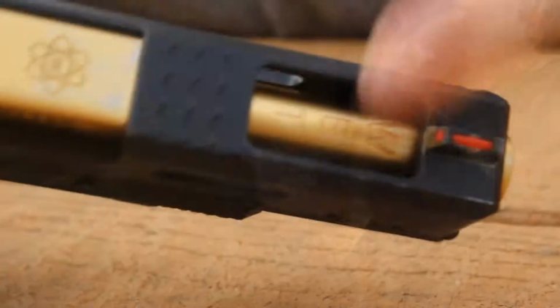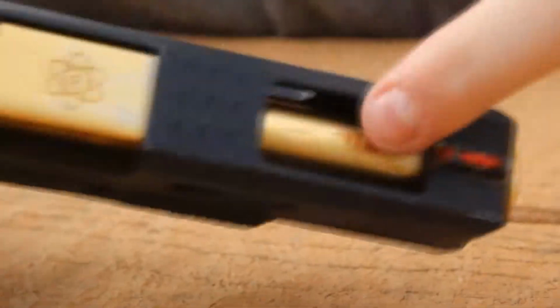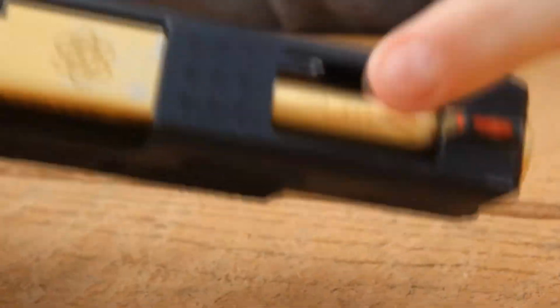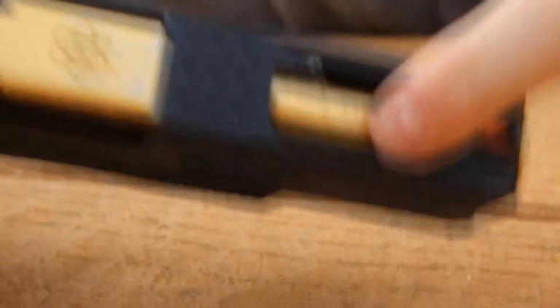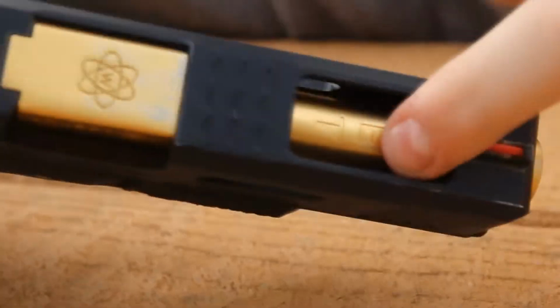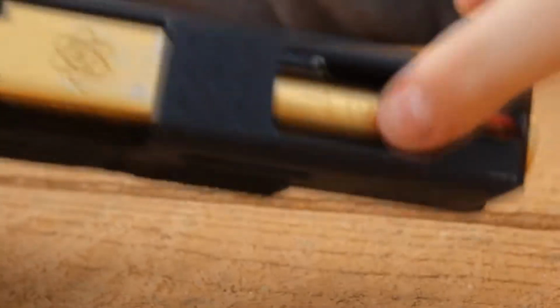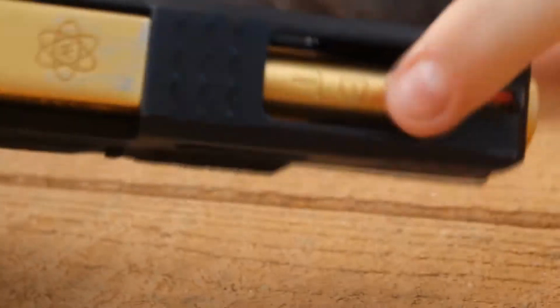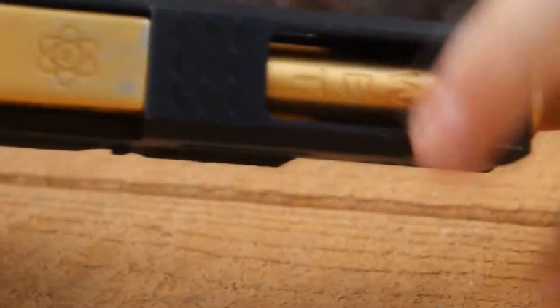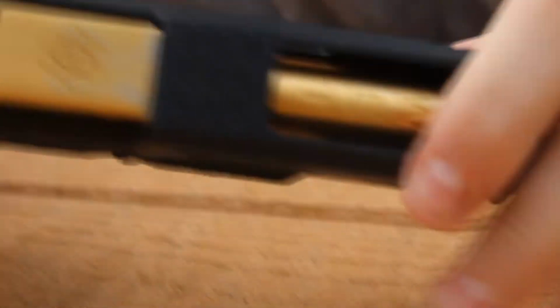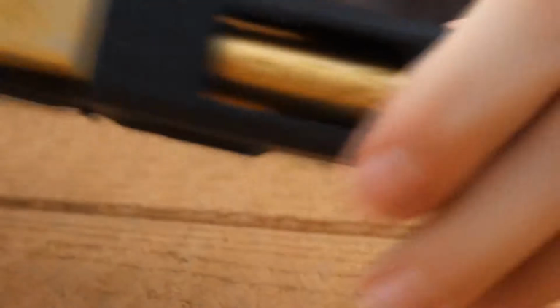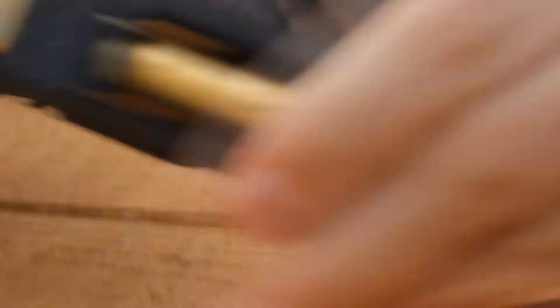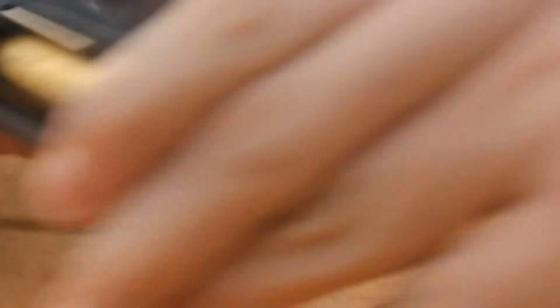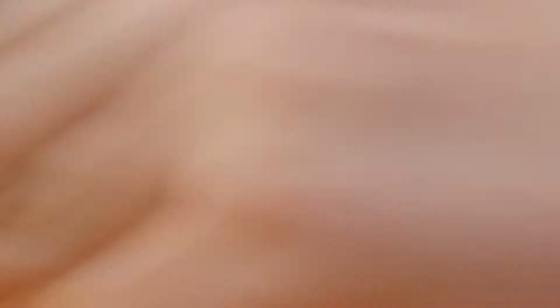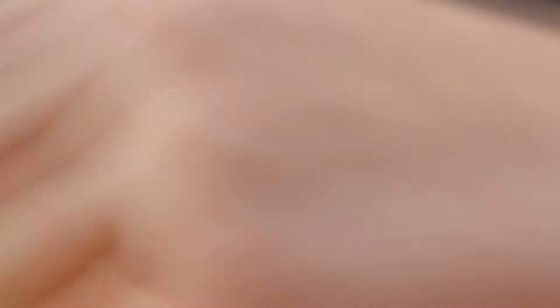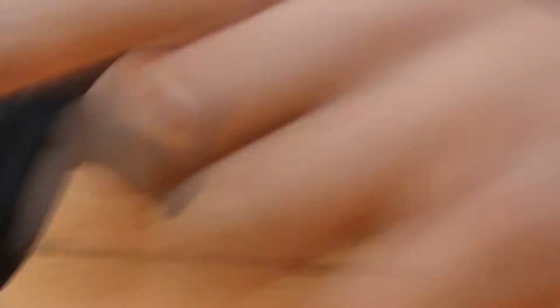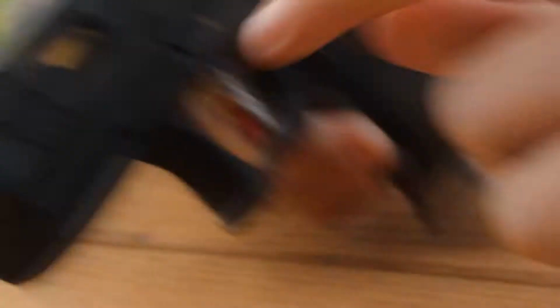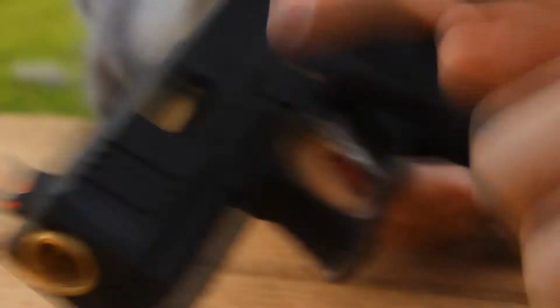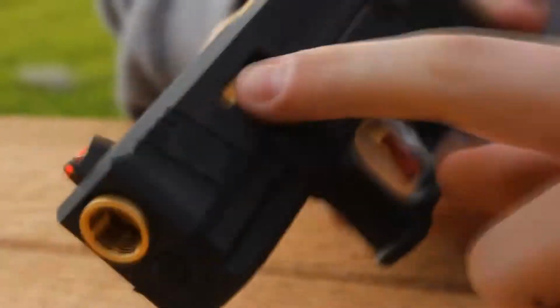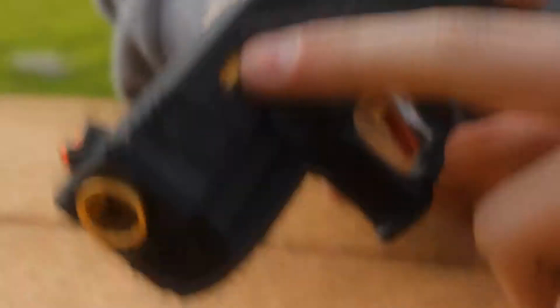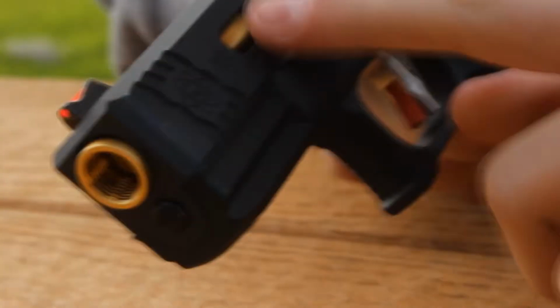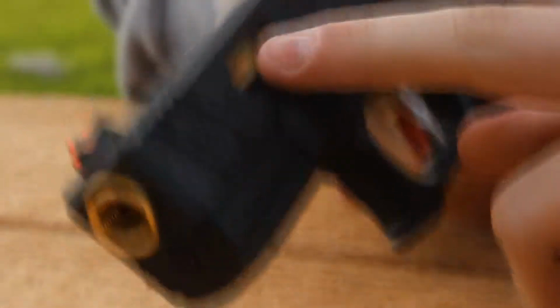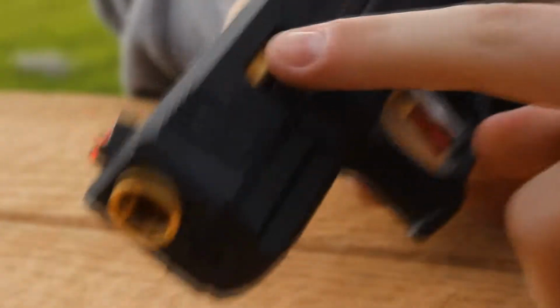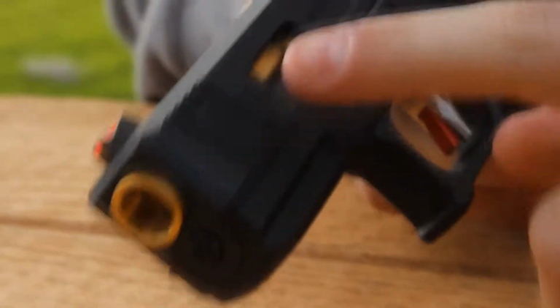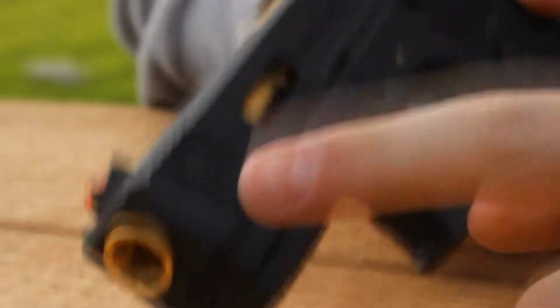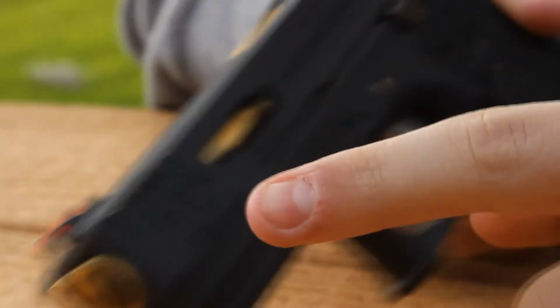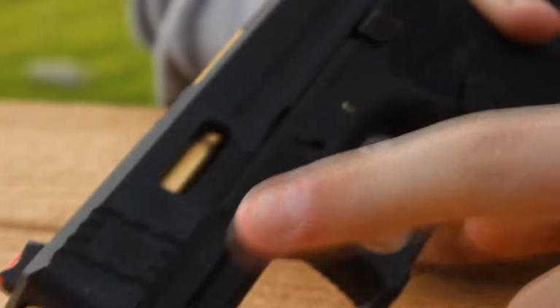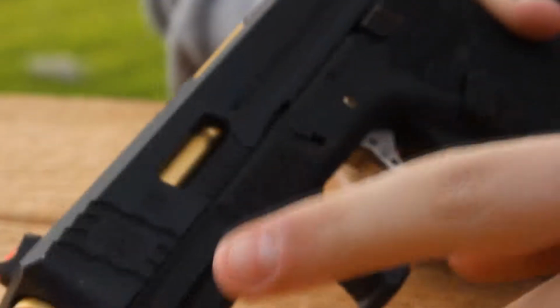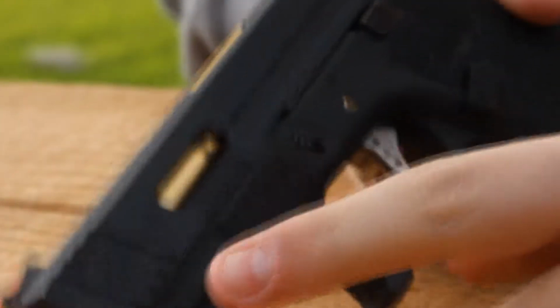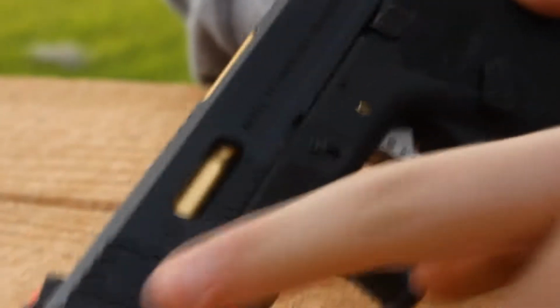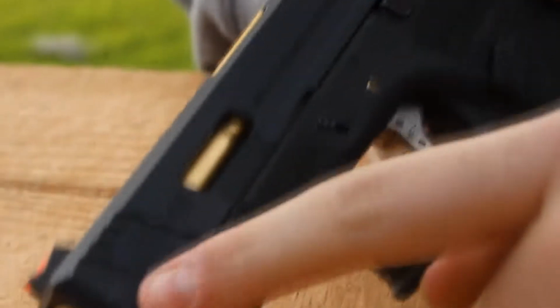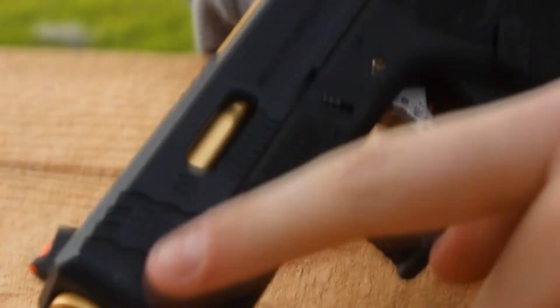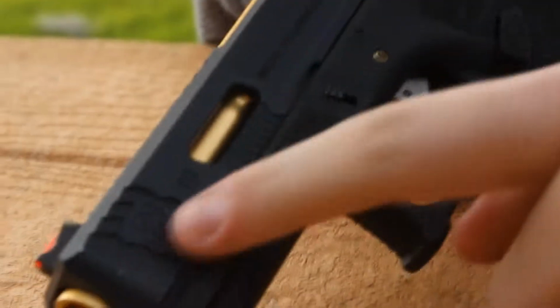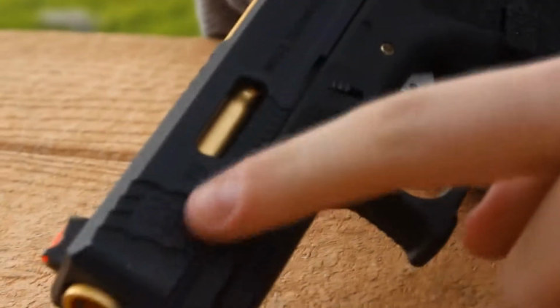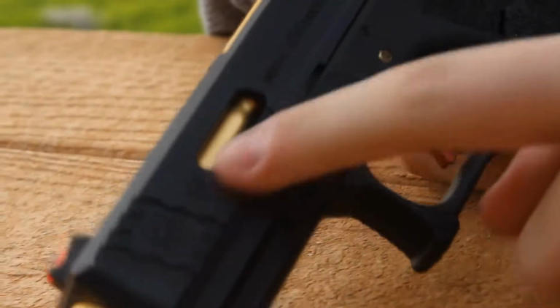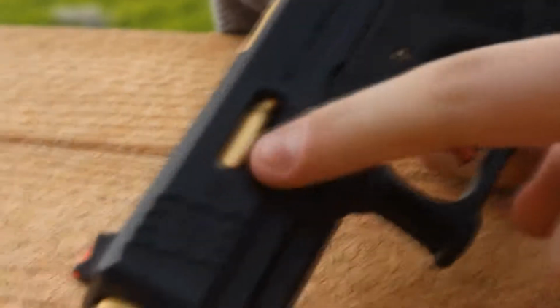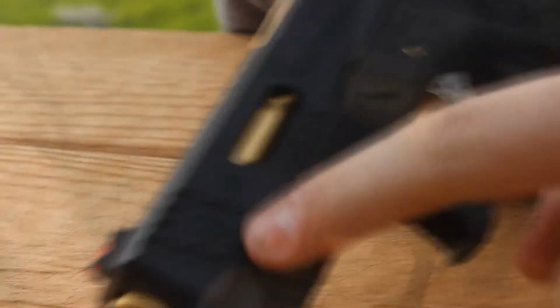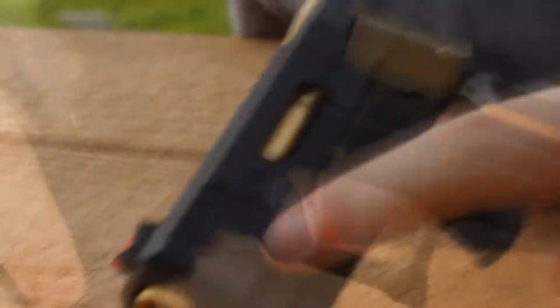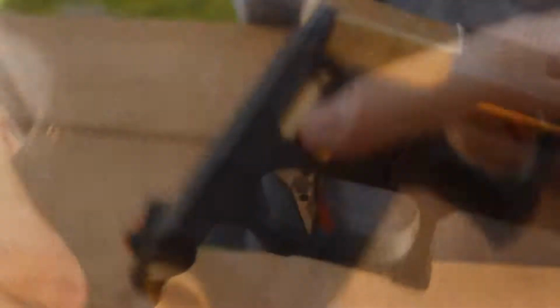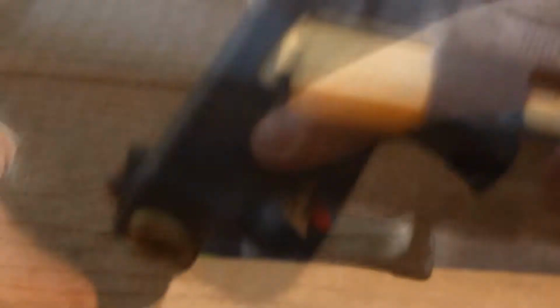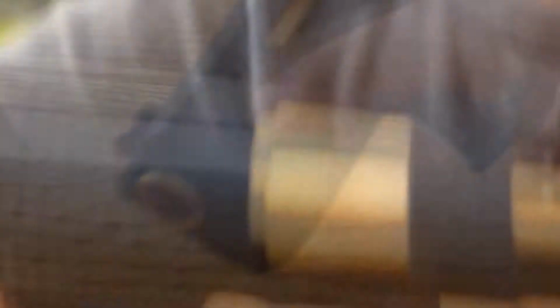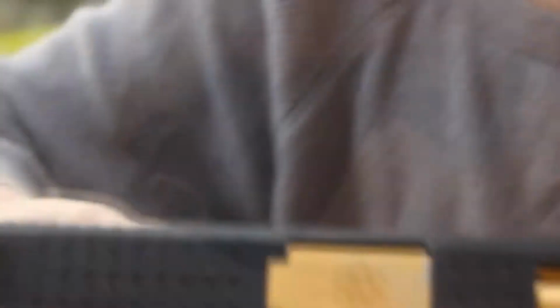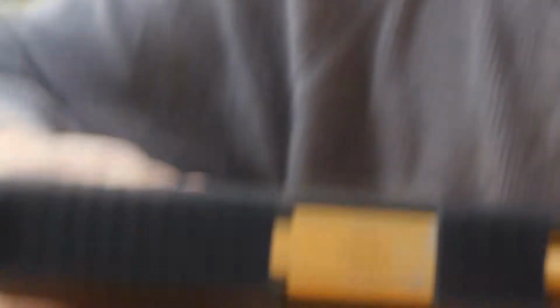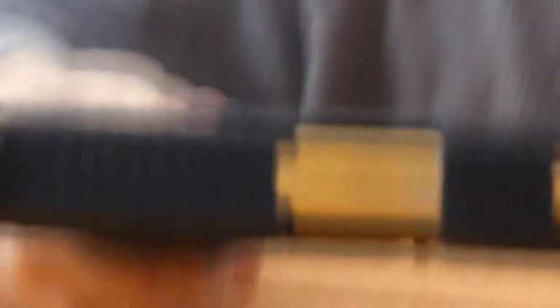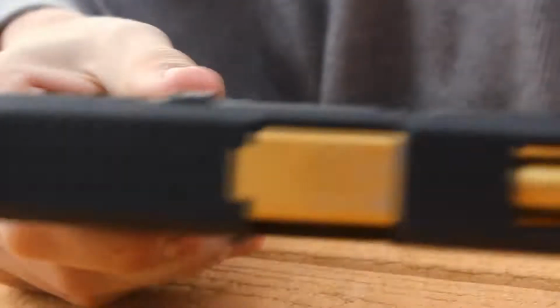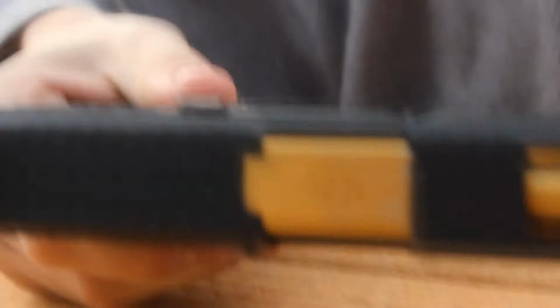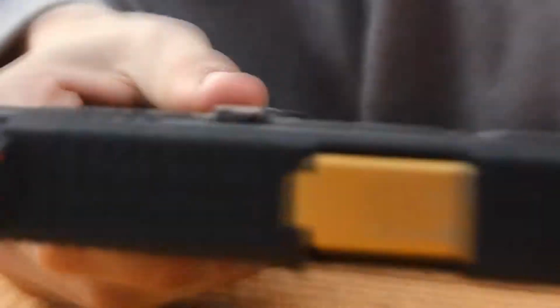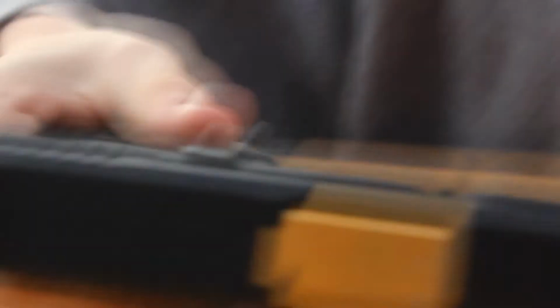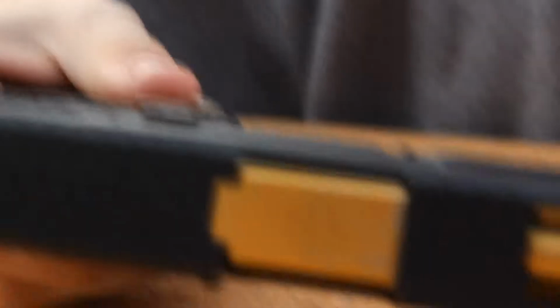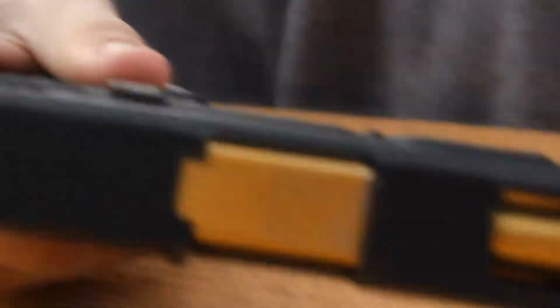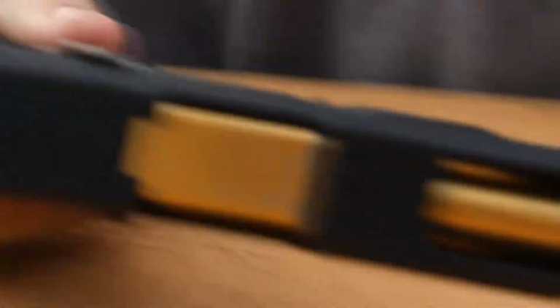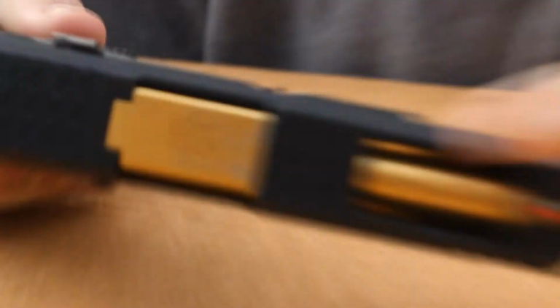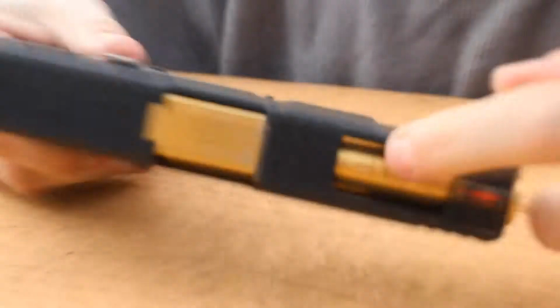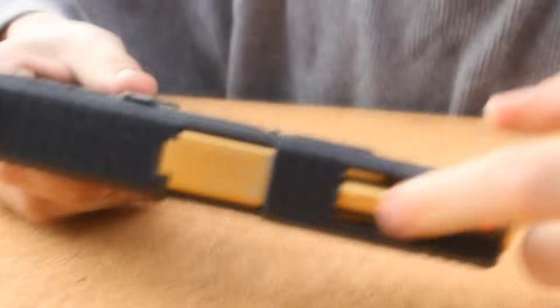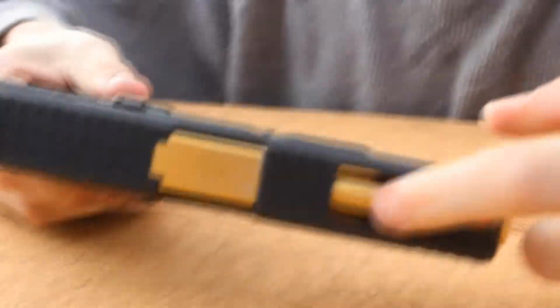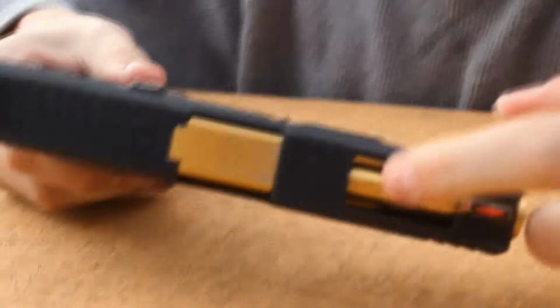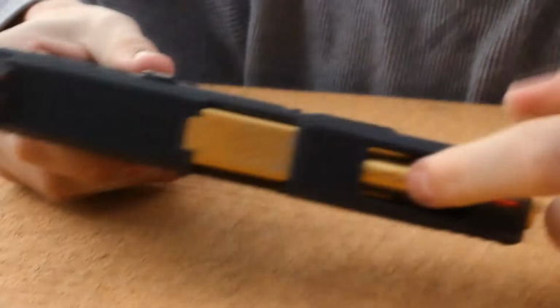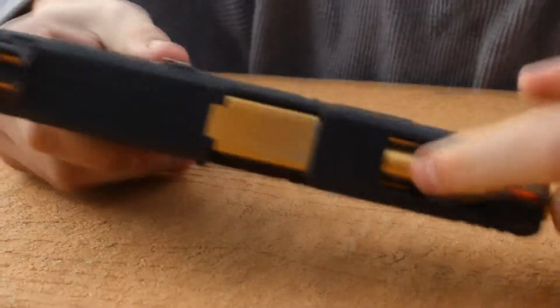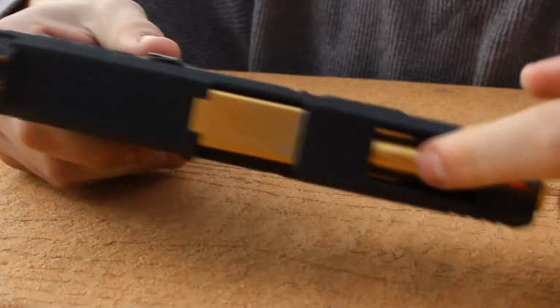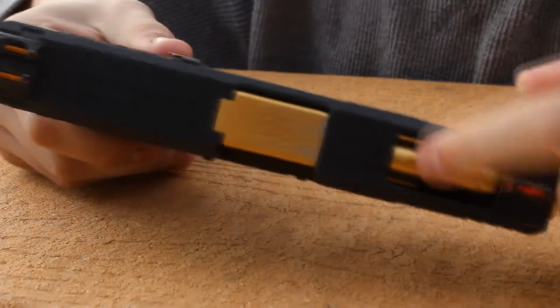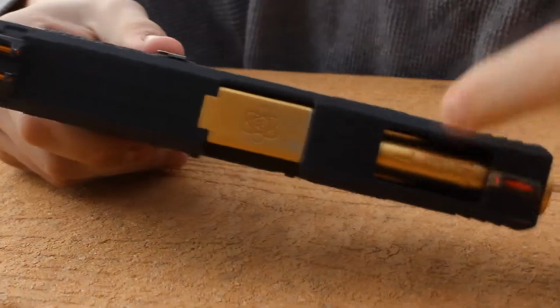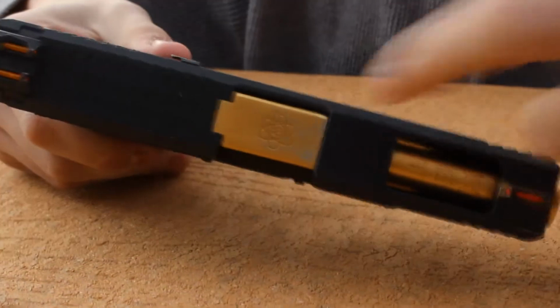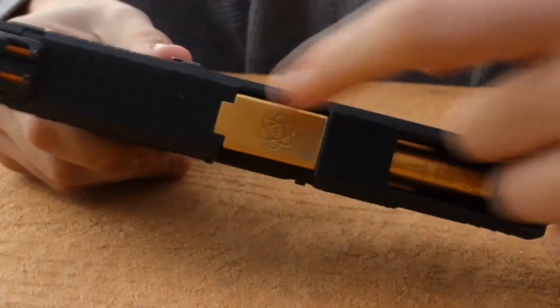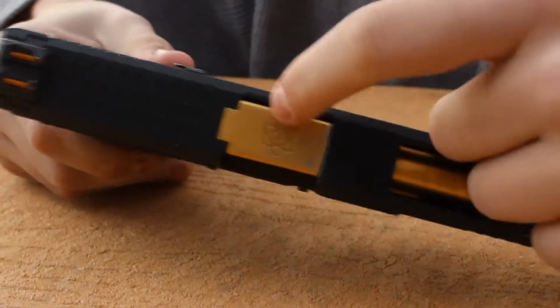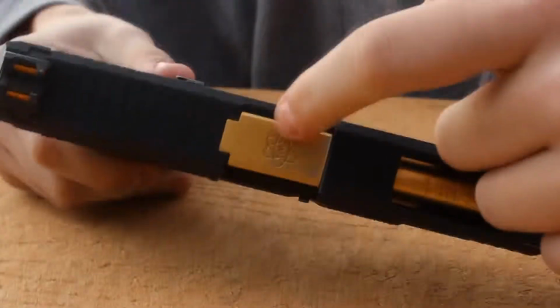On the barrel it has a nice gold coating, which really makes it stand out. It's definitely an awesome looking upgrade.